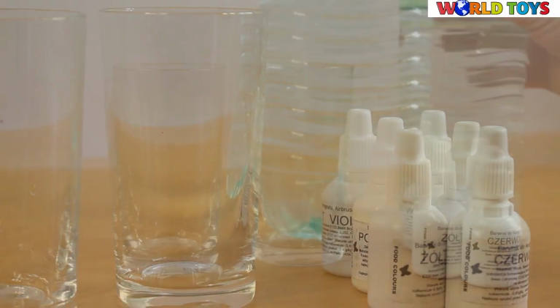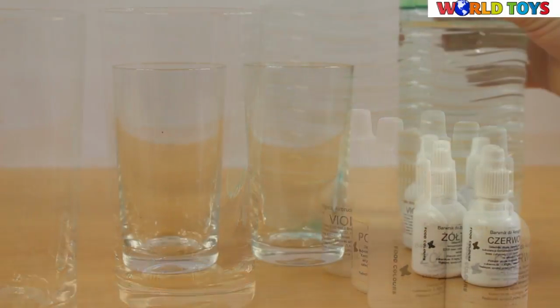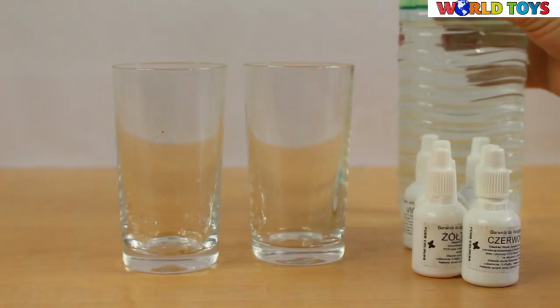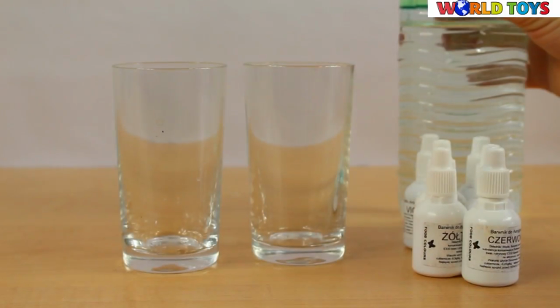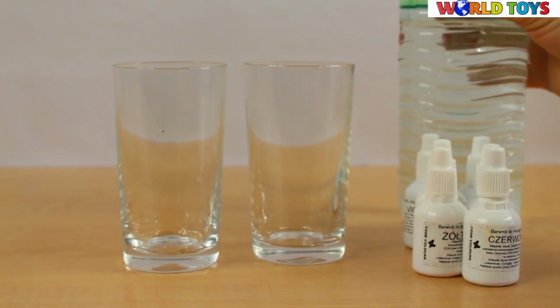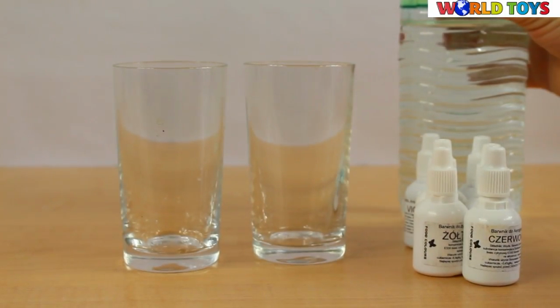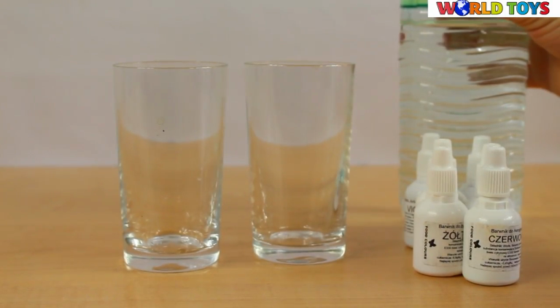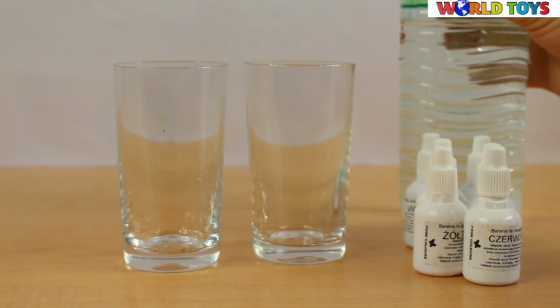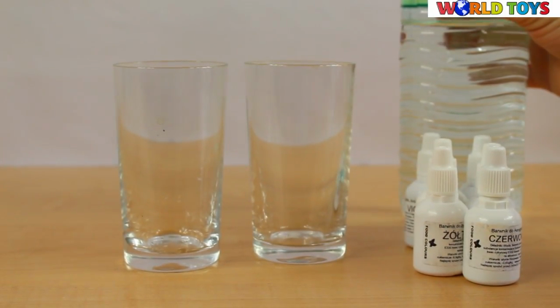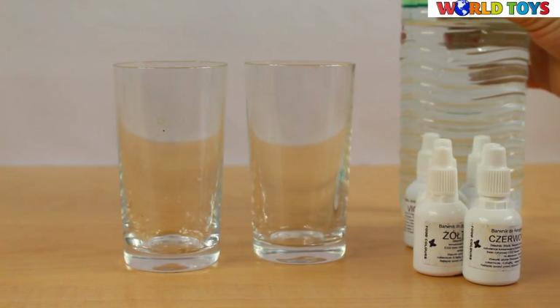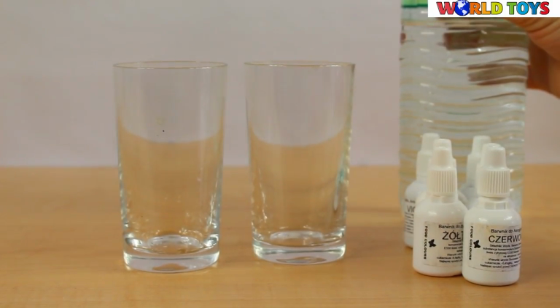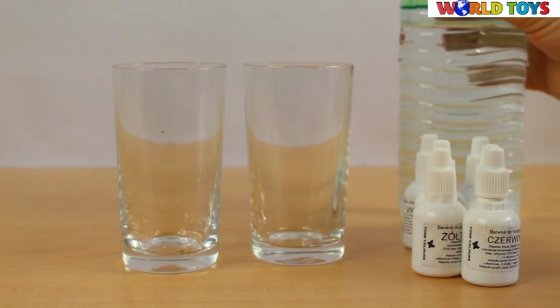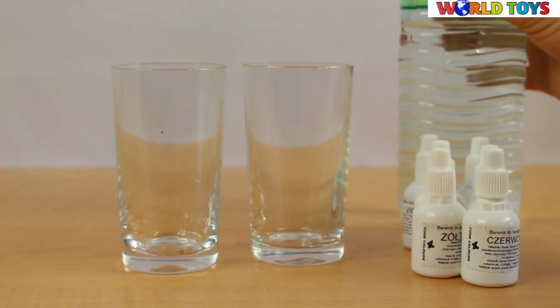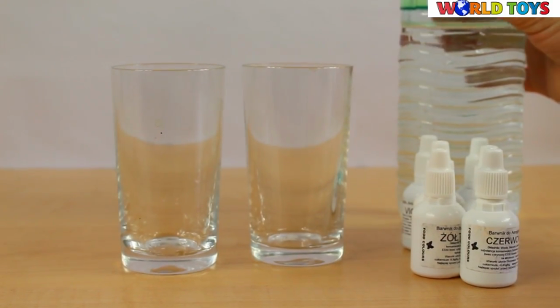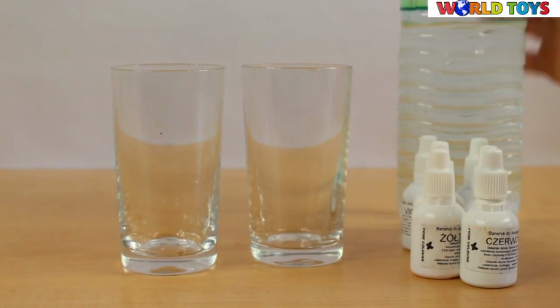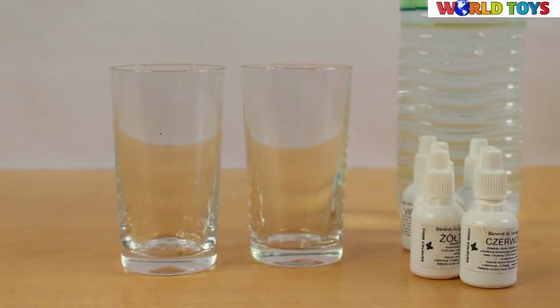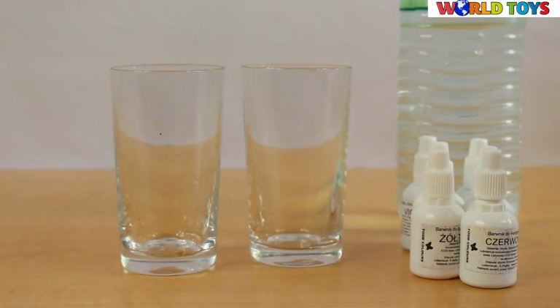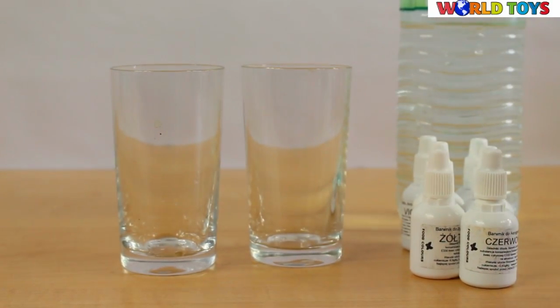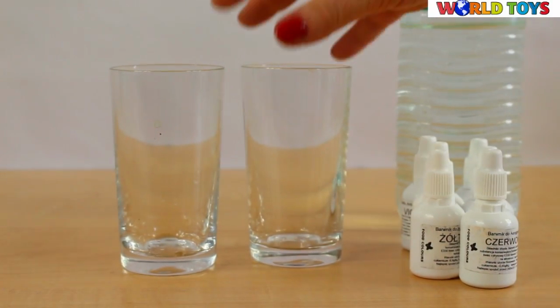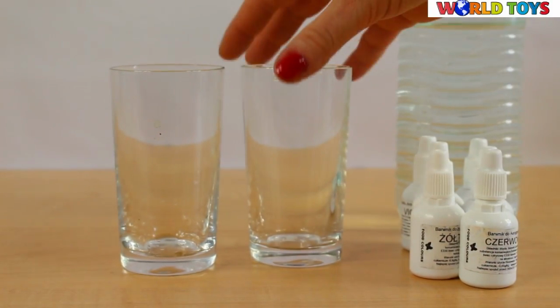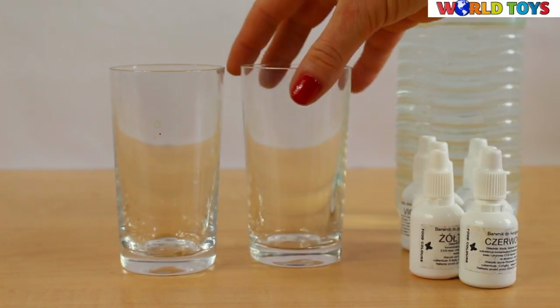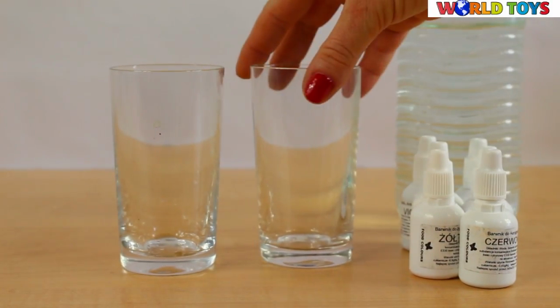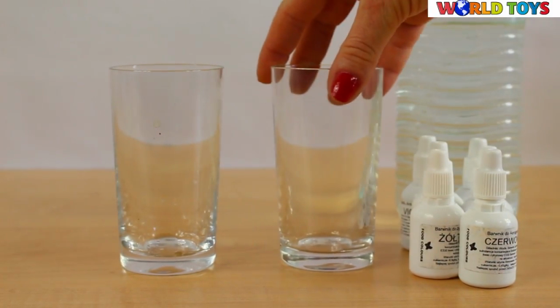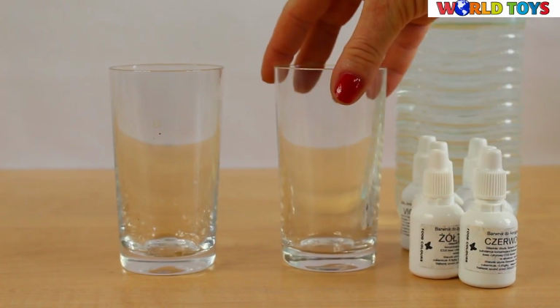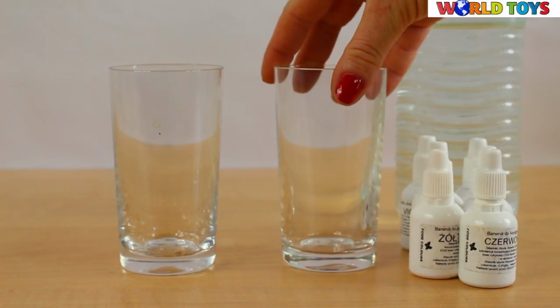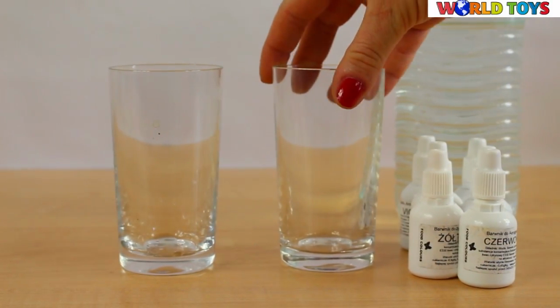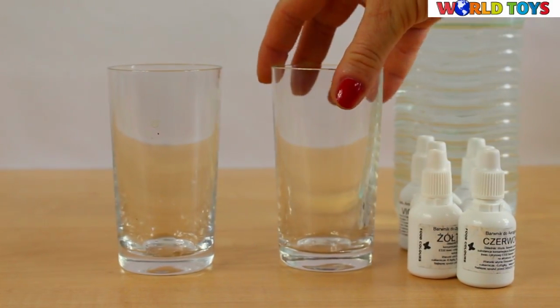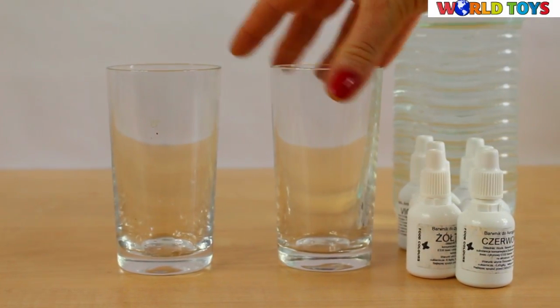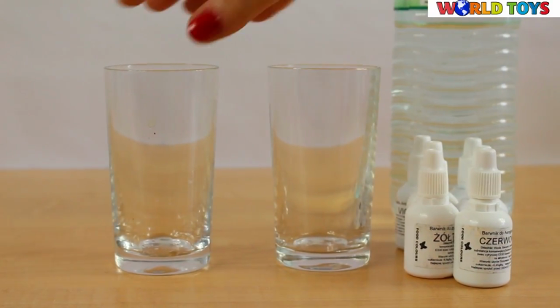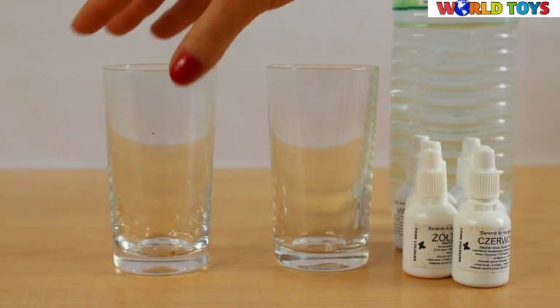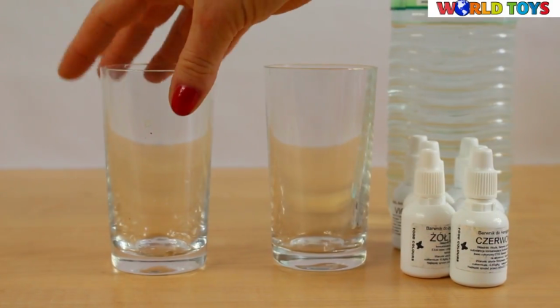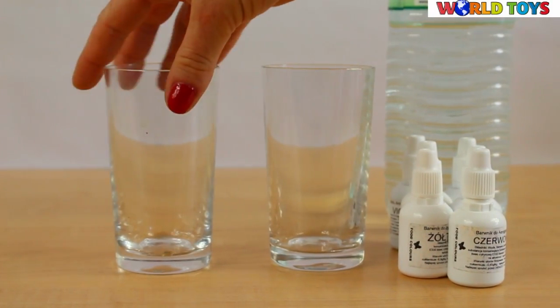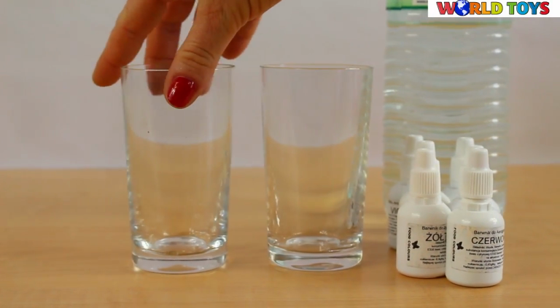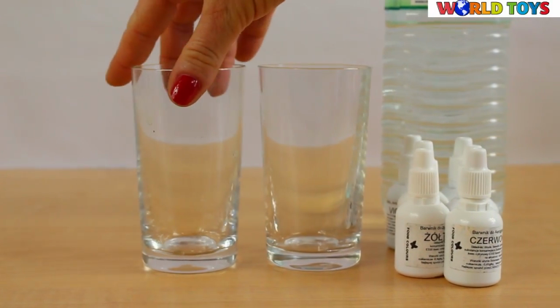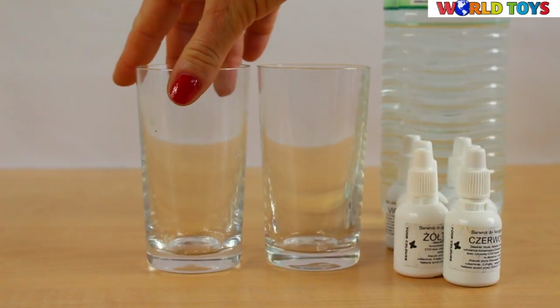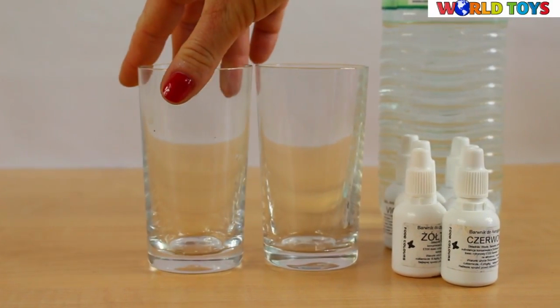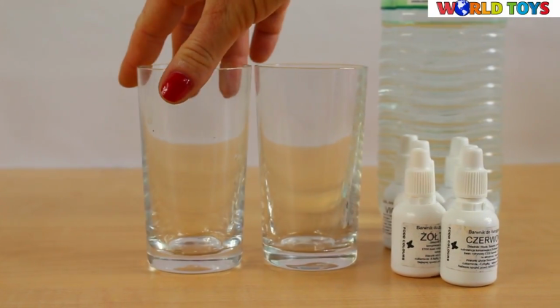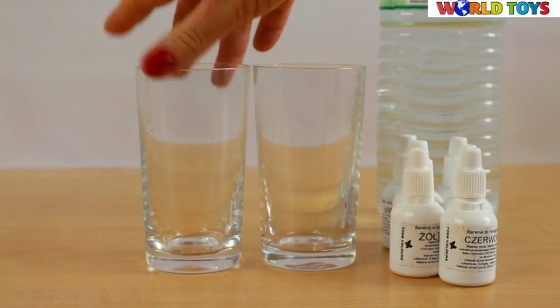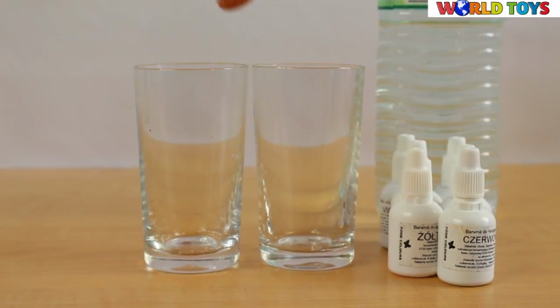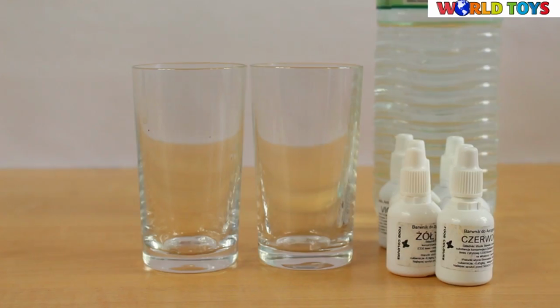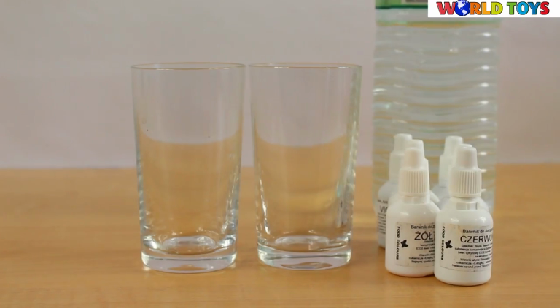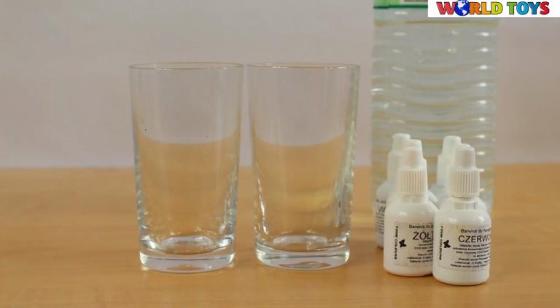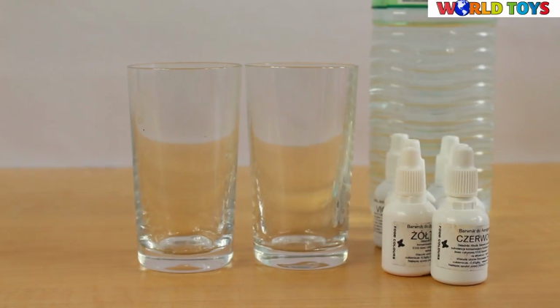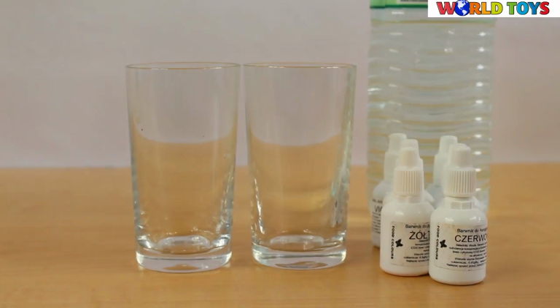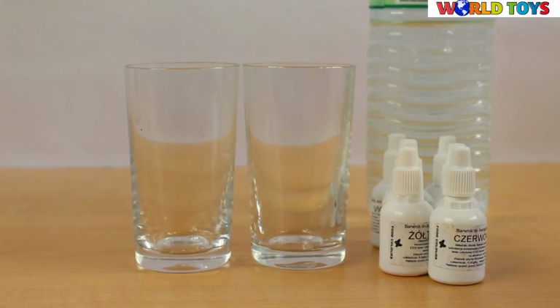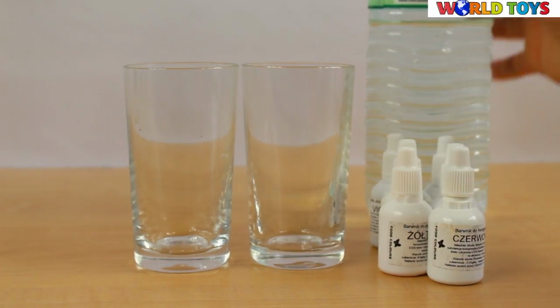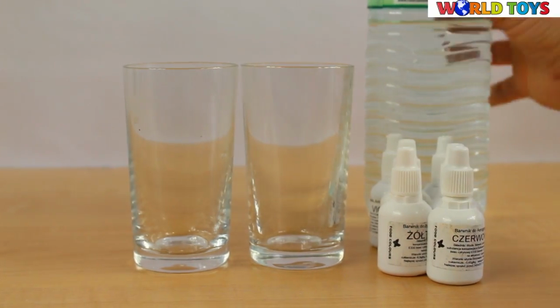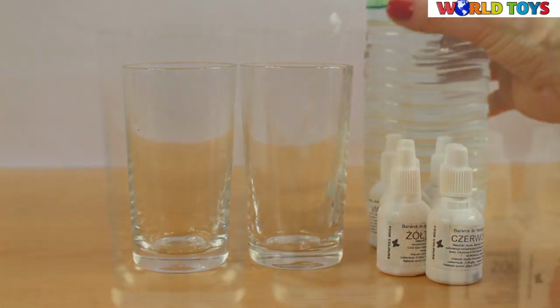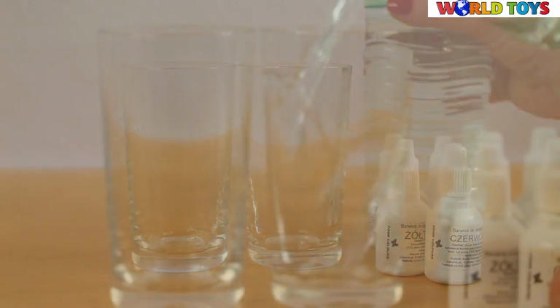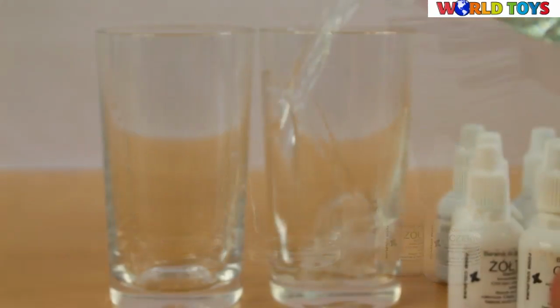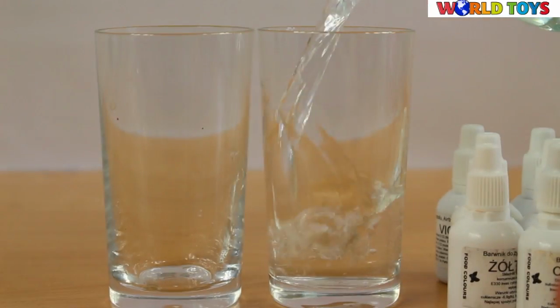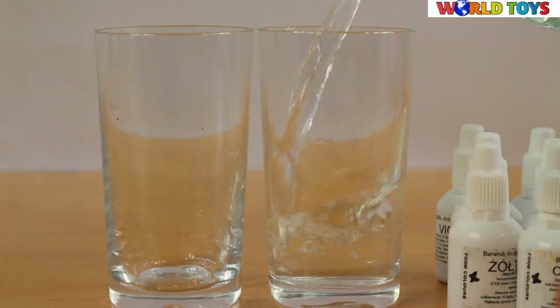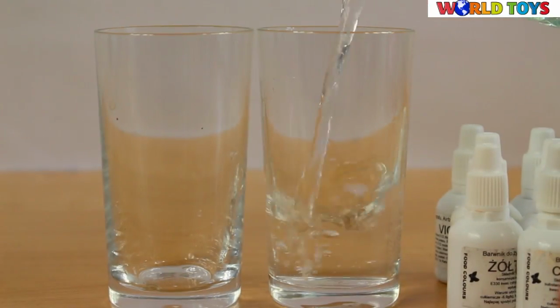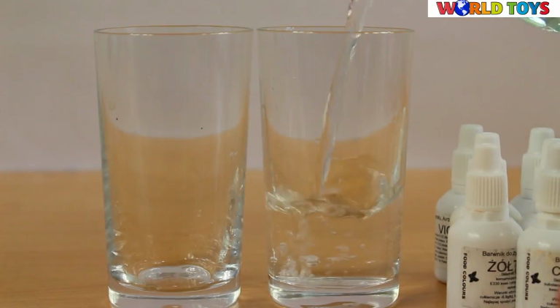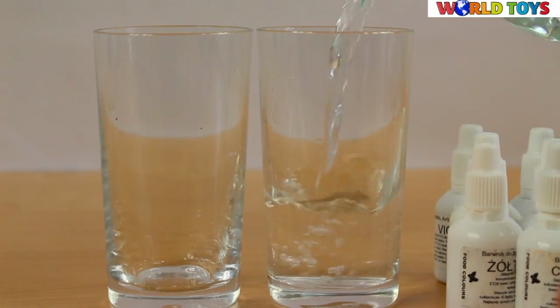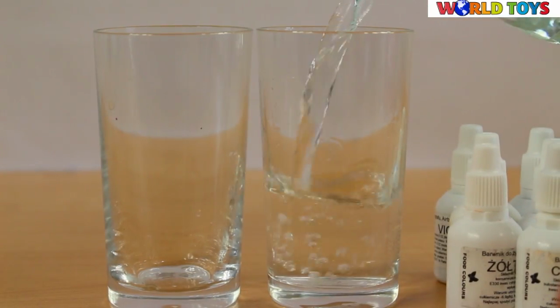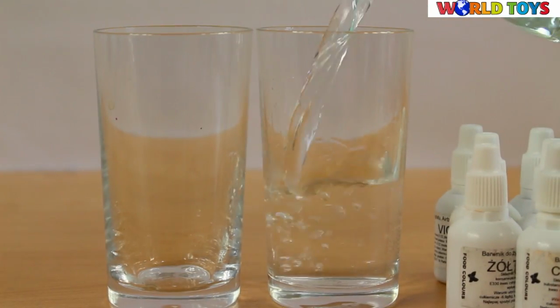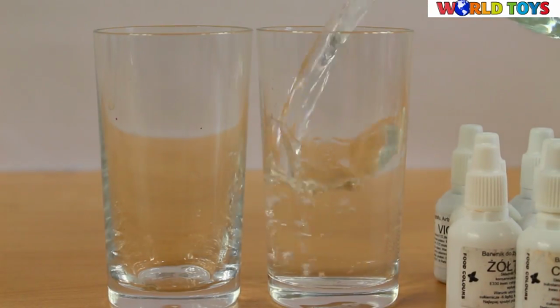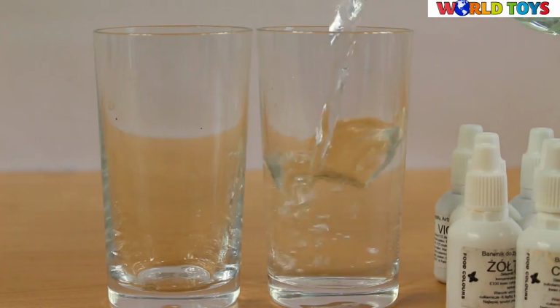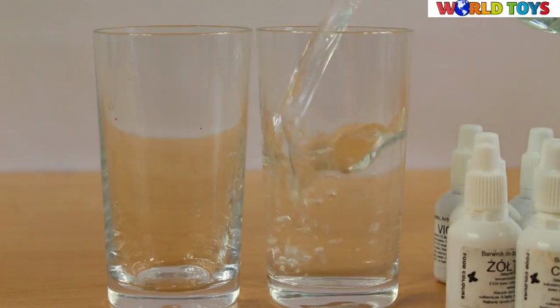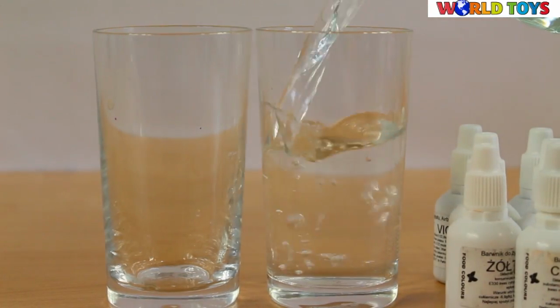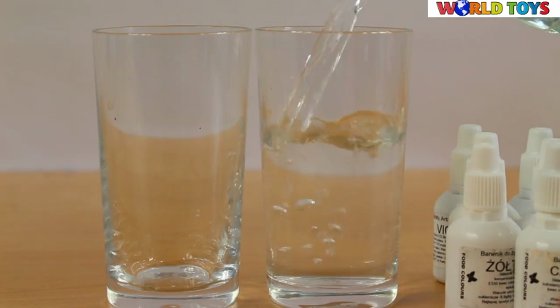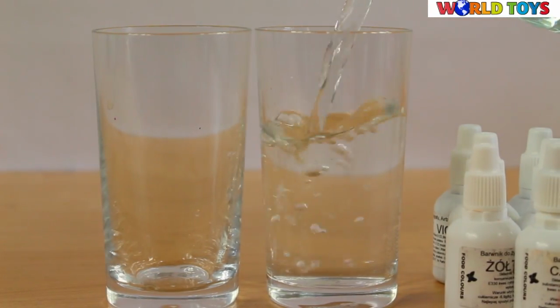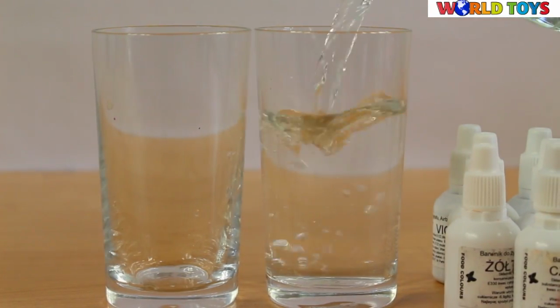We're gonna need water, a glass or two or maybe more. Pour water into a glass.